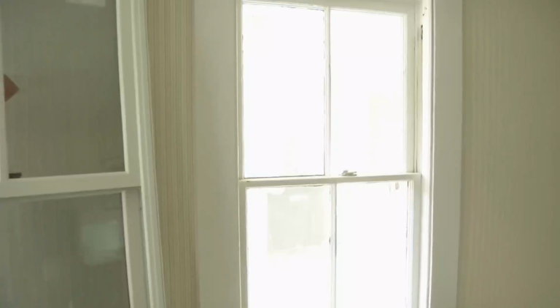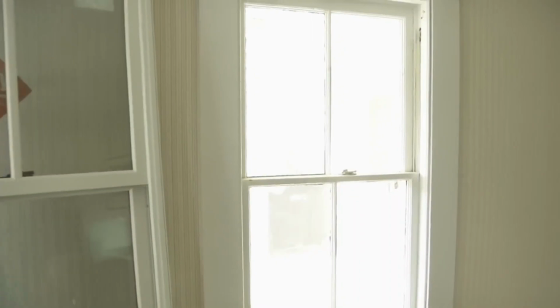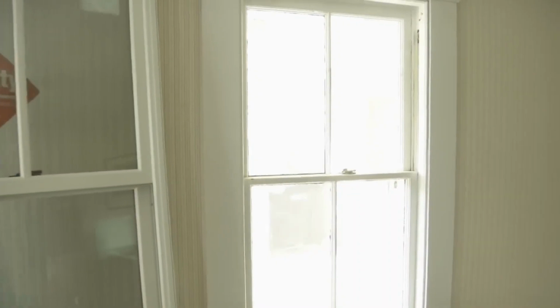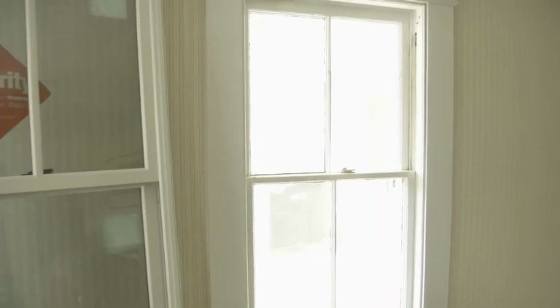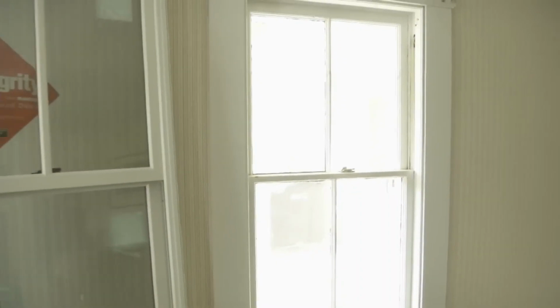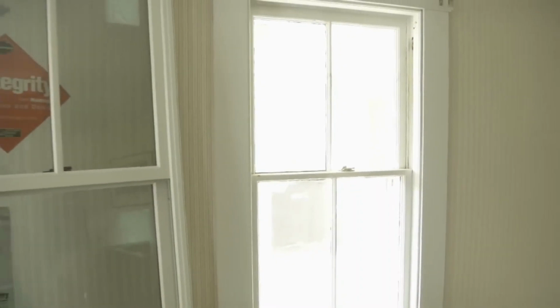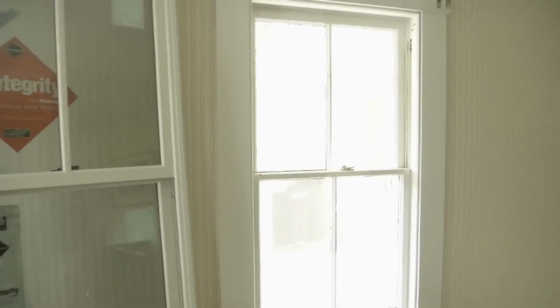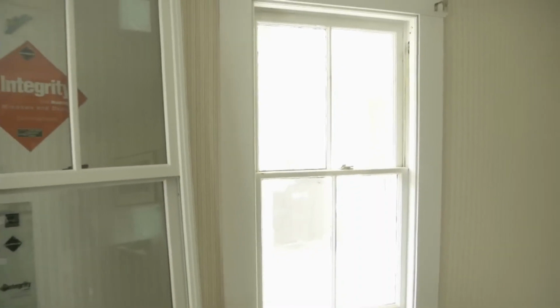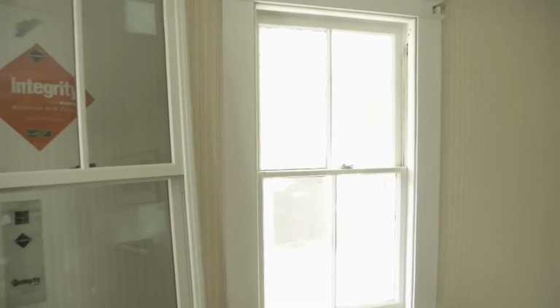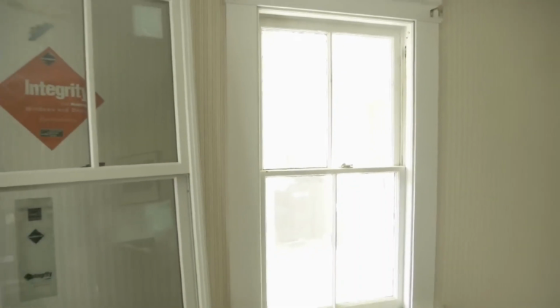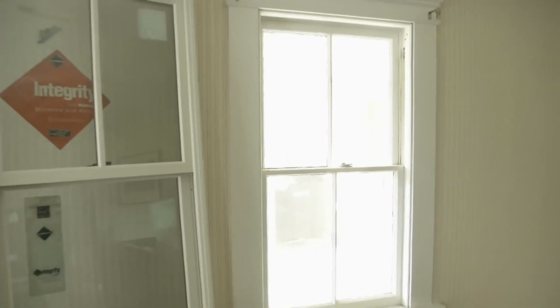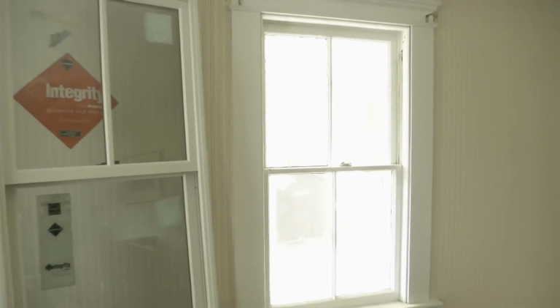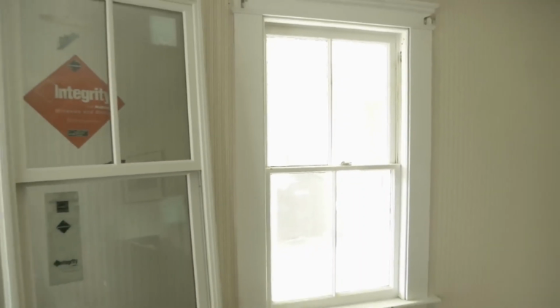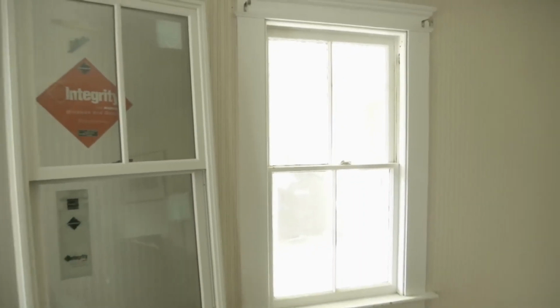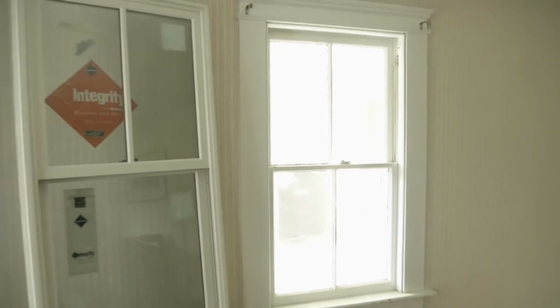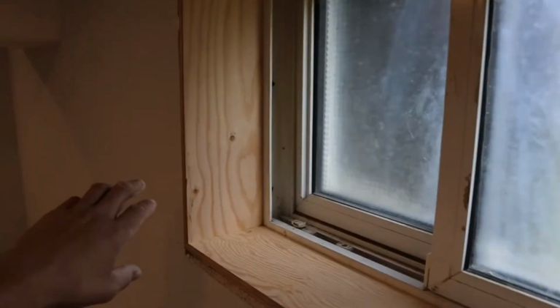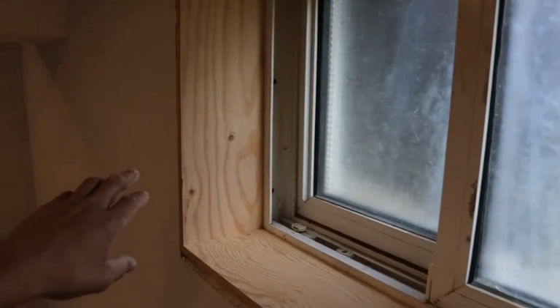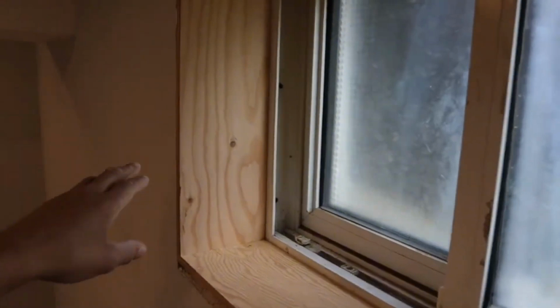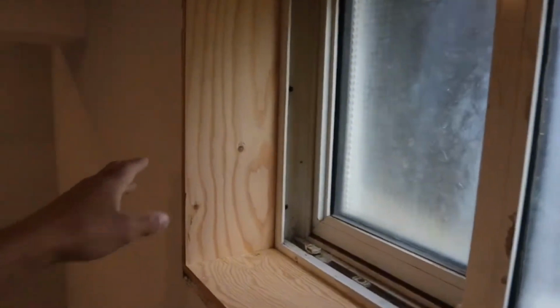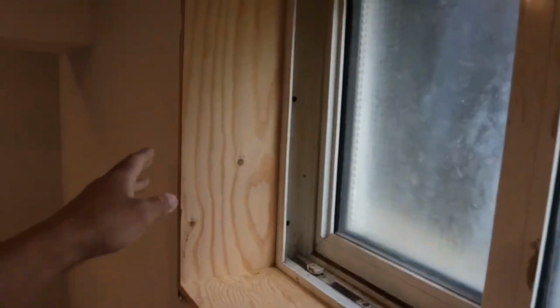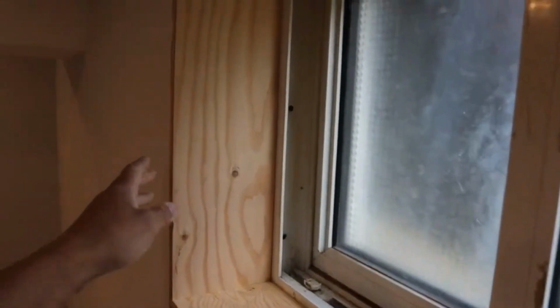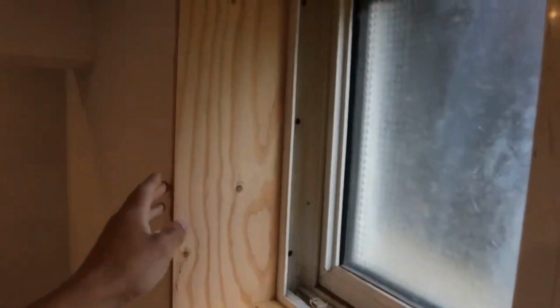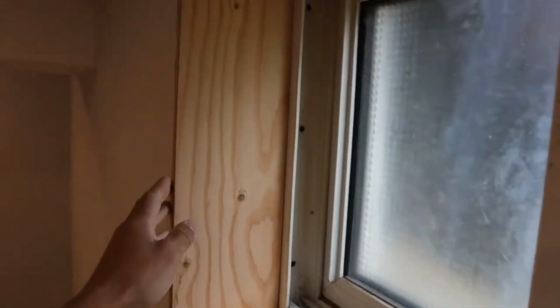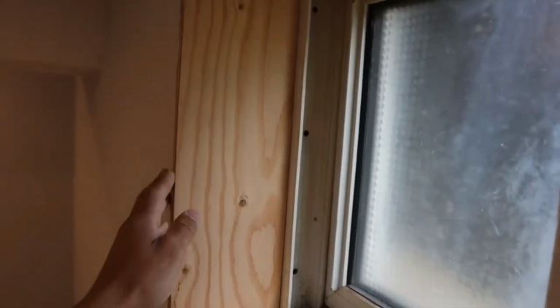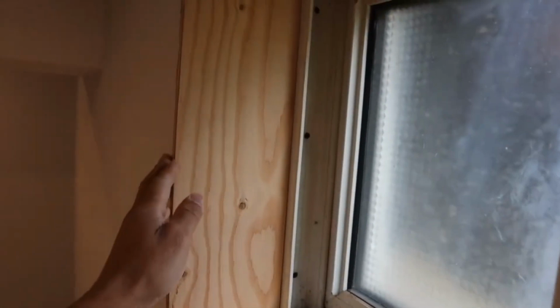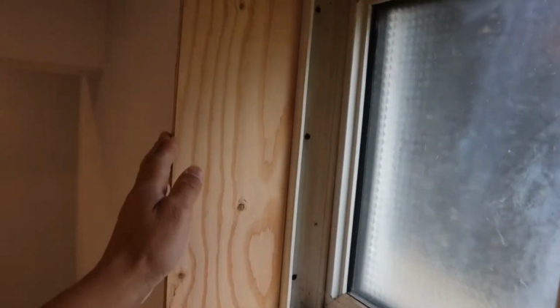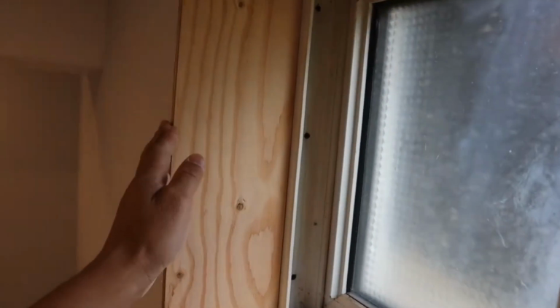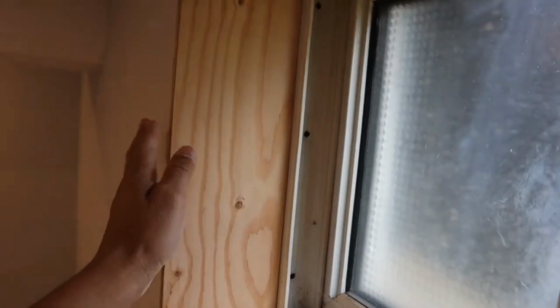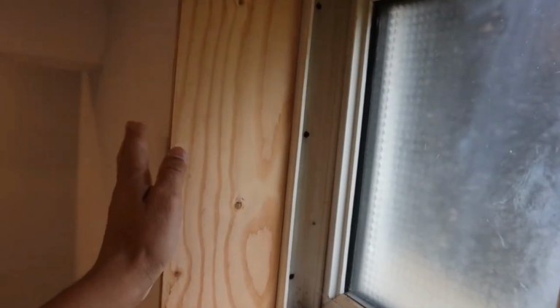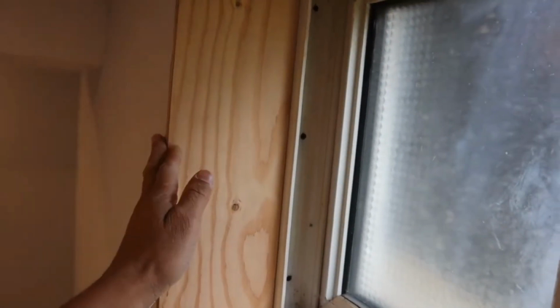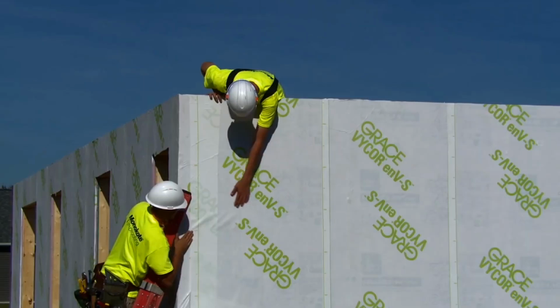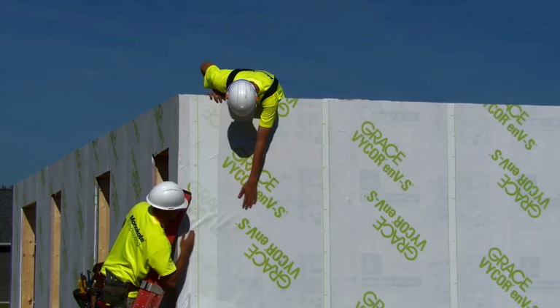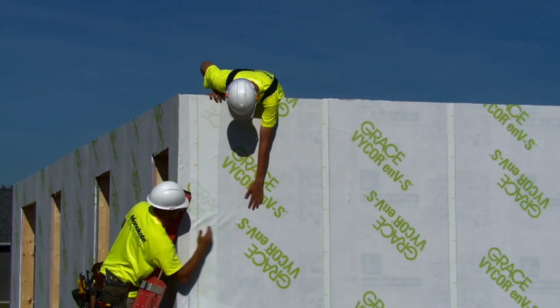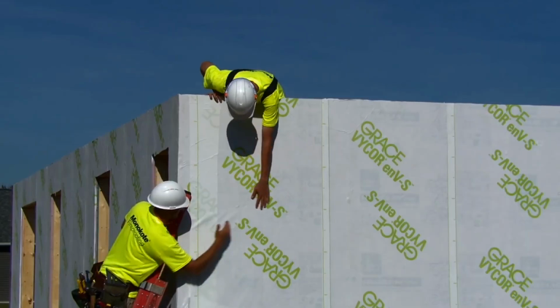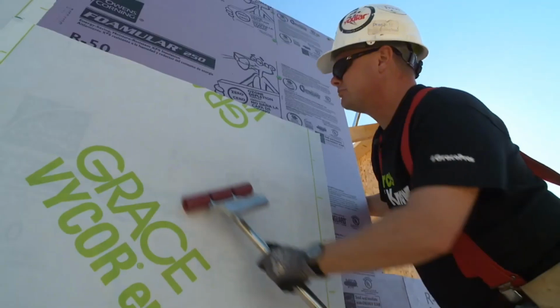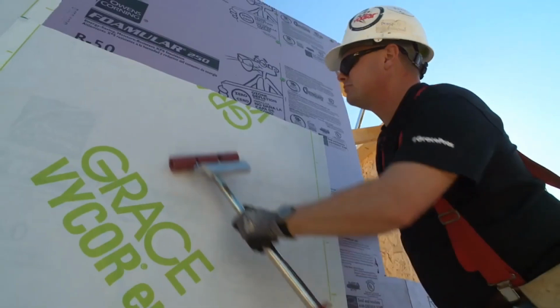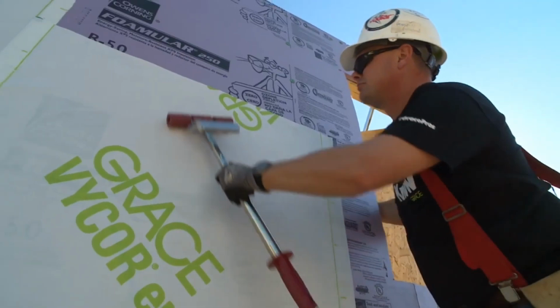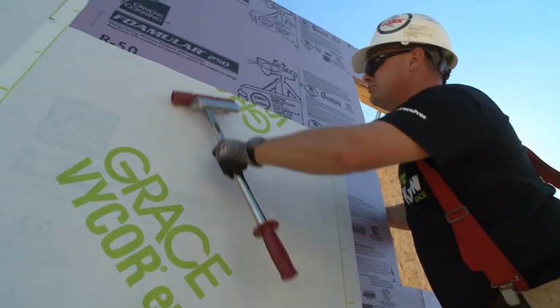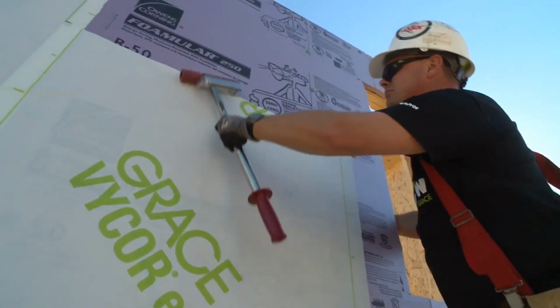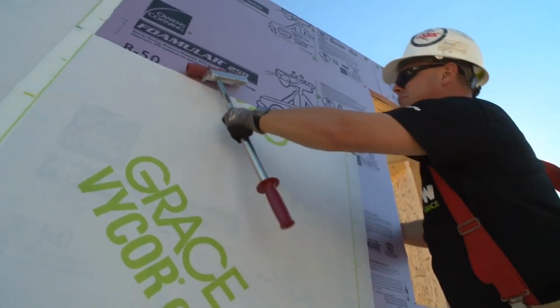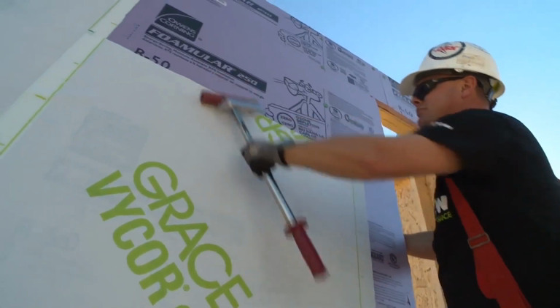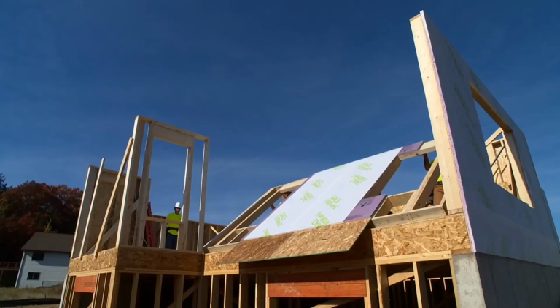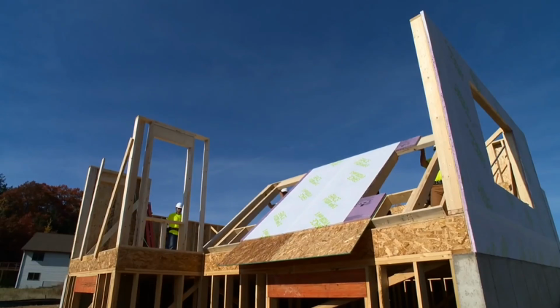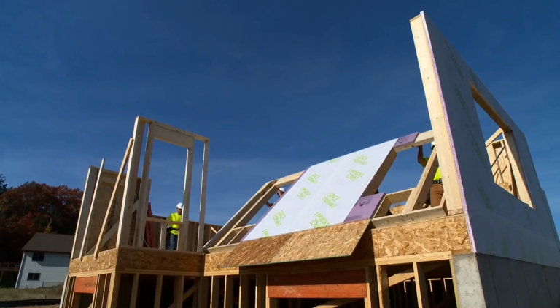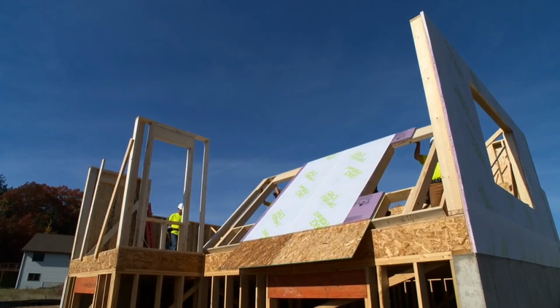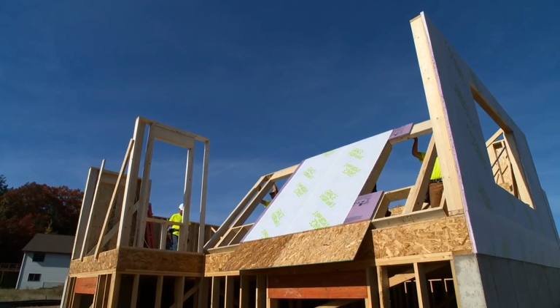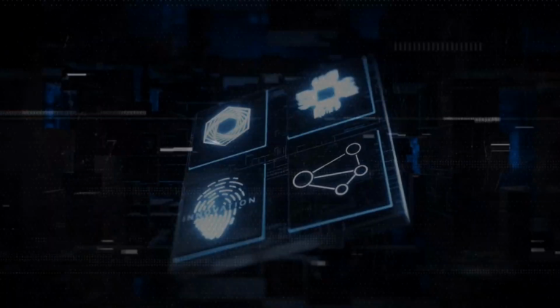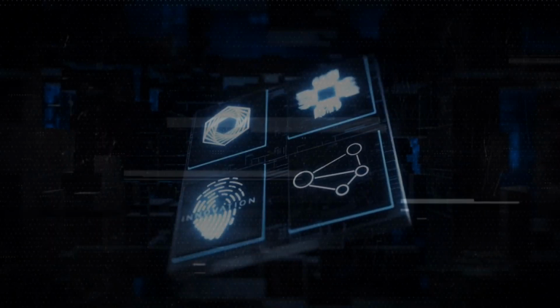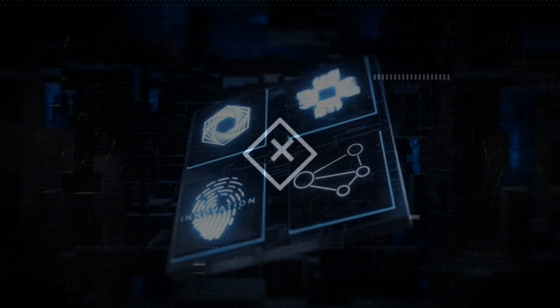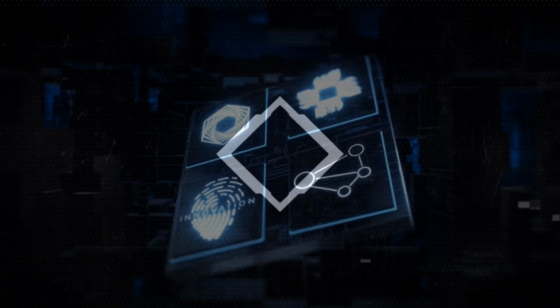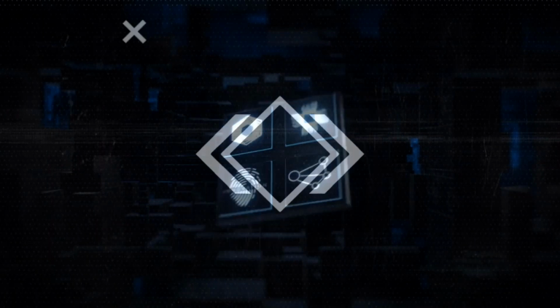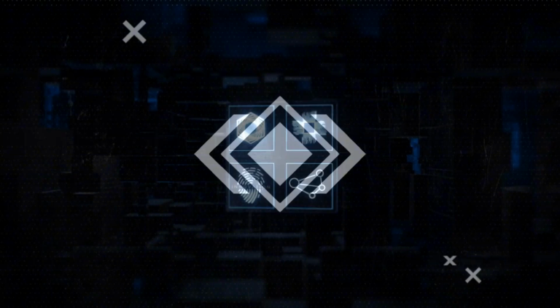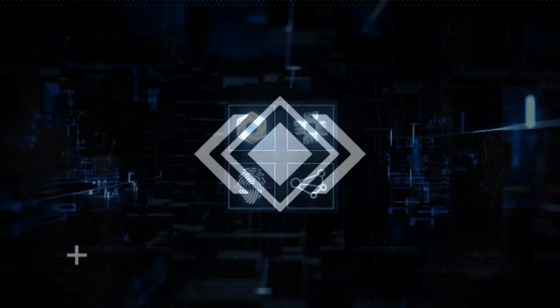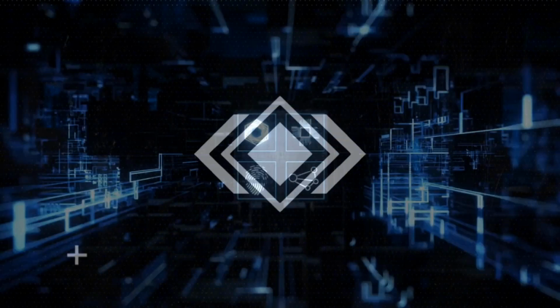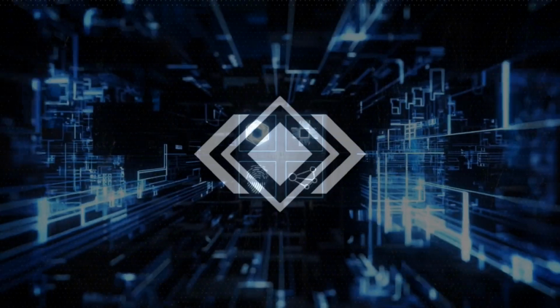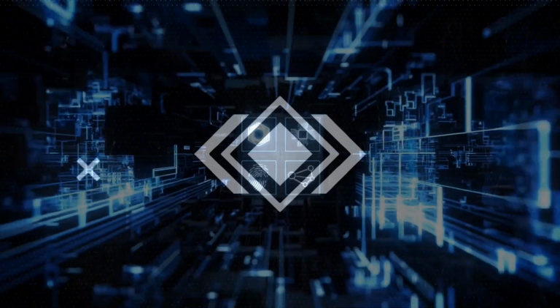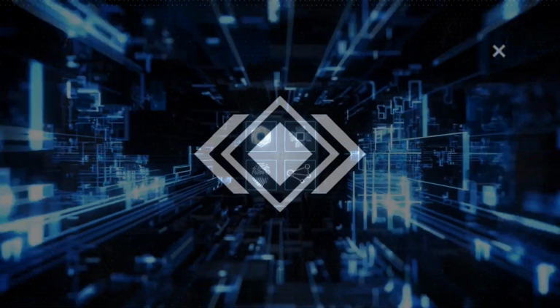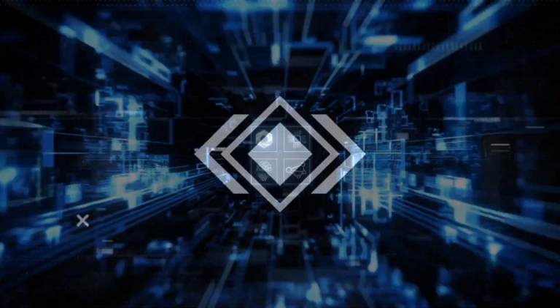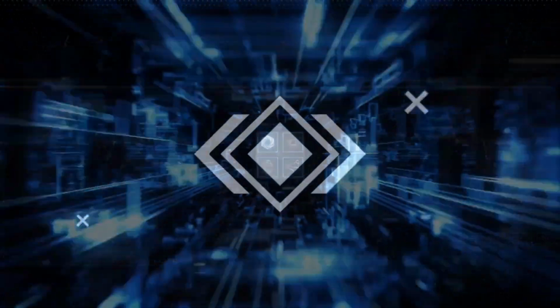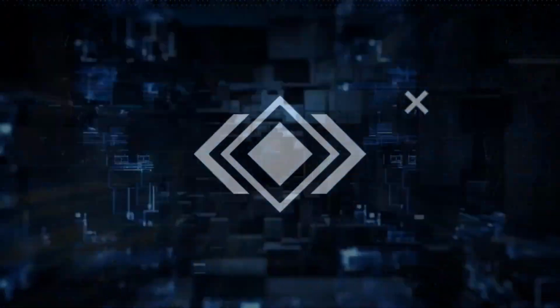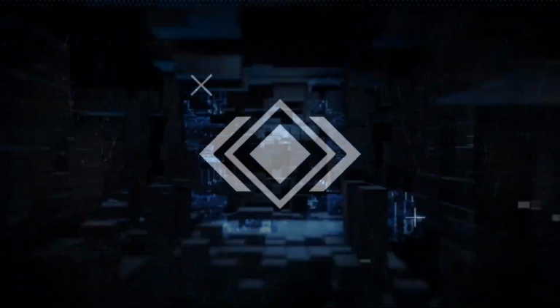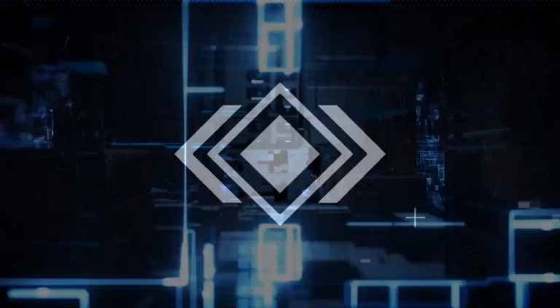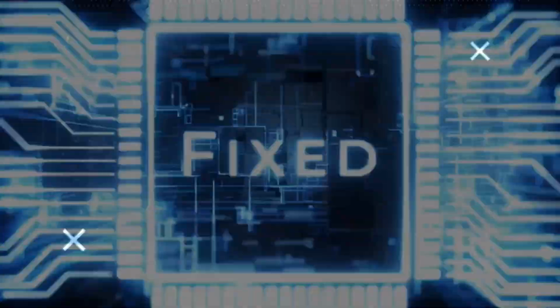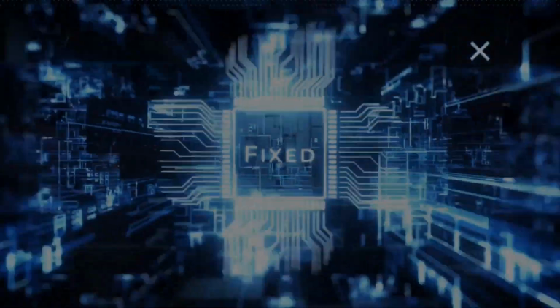Welcome to another episode of MechMinds Hub. Are you planning to install new windows in your home and want to ensure a flawless installation?